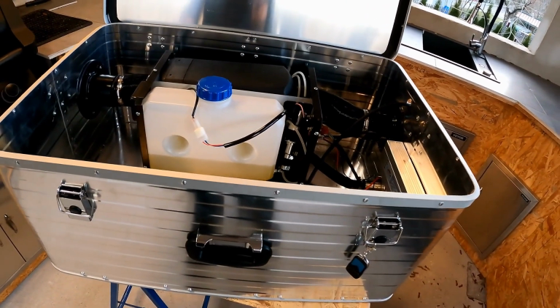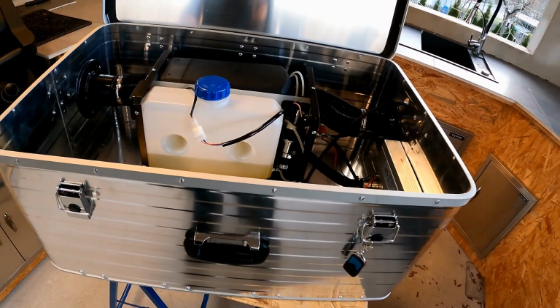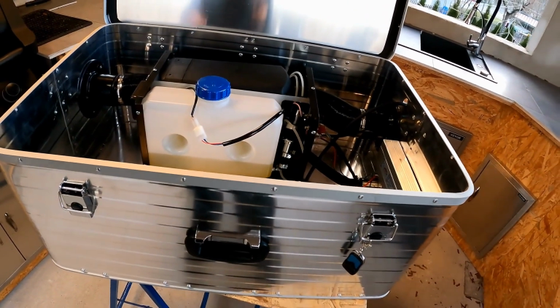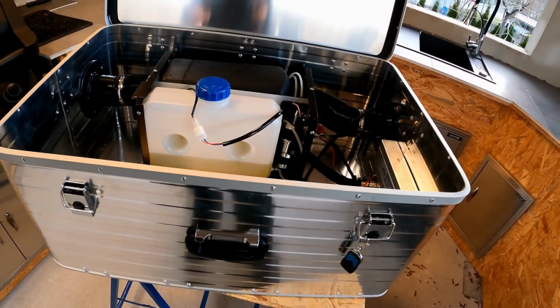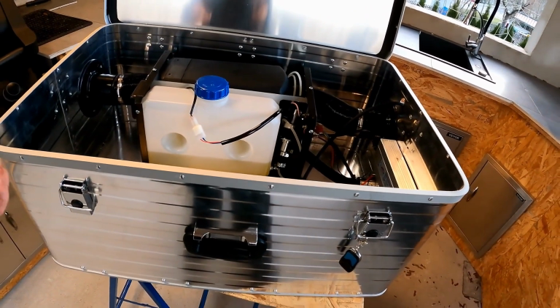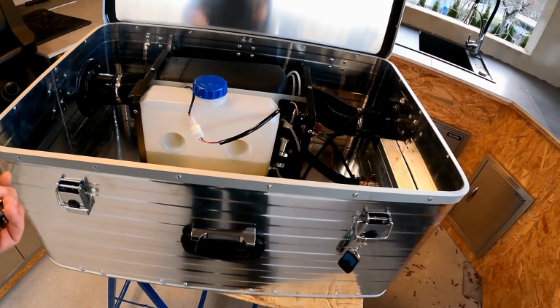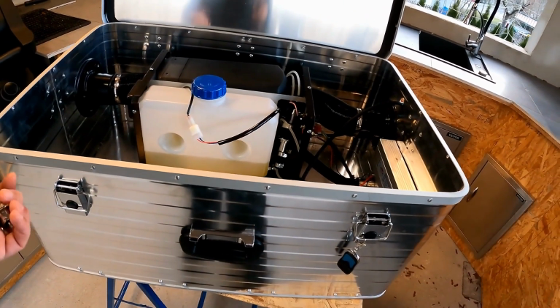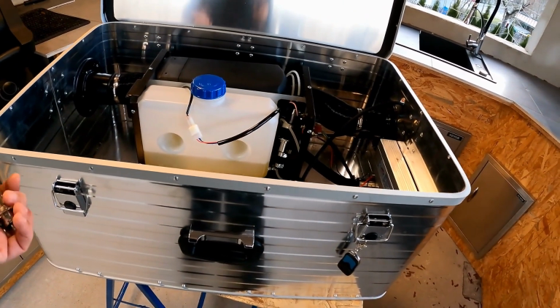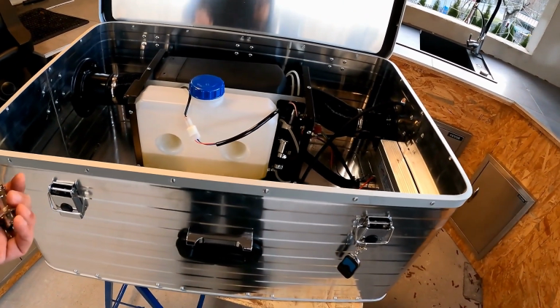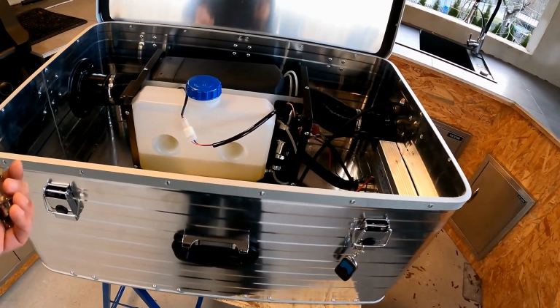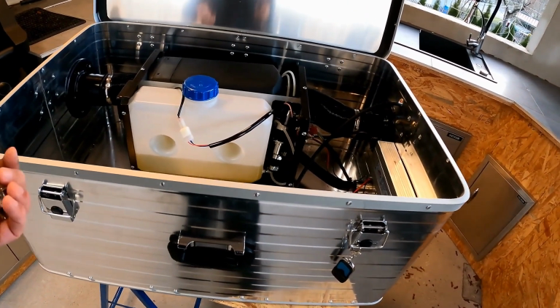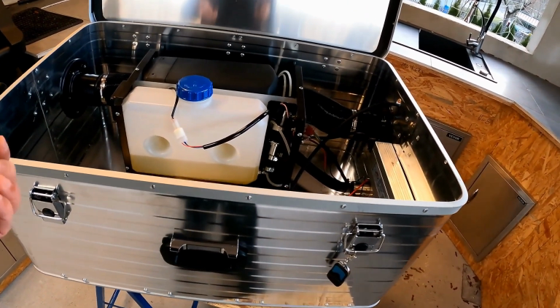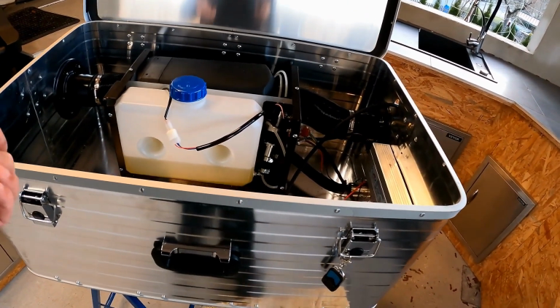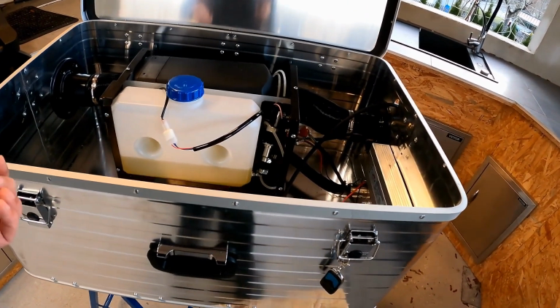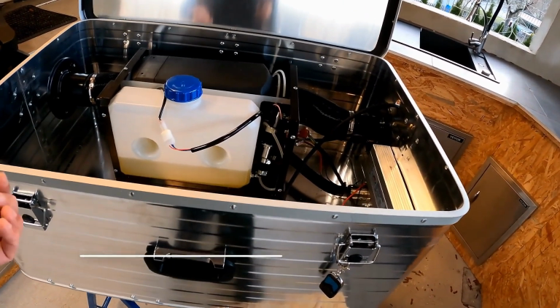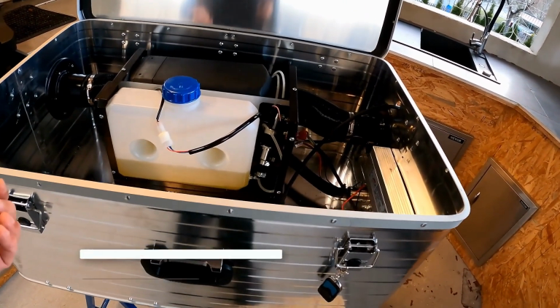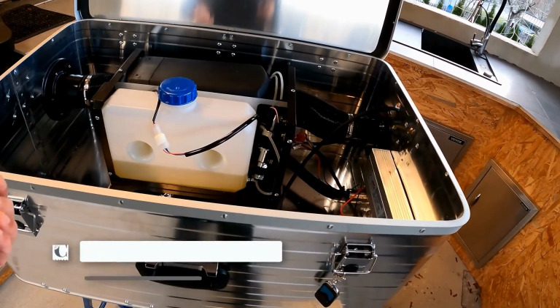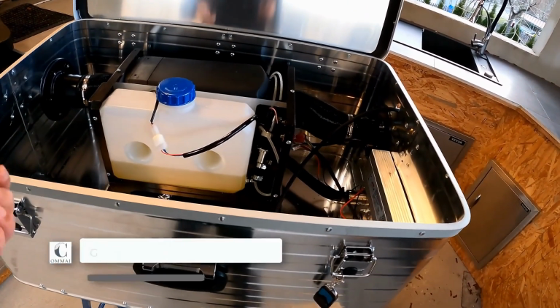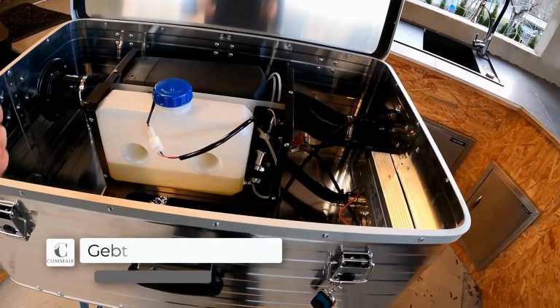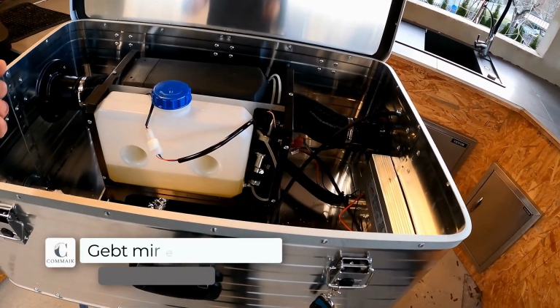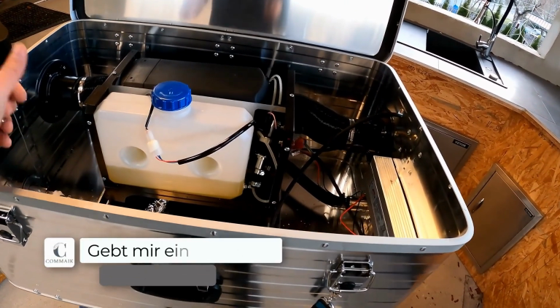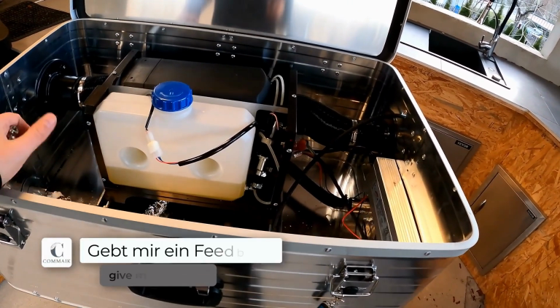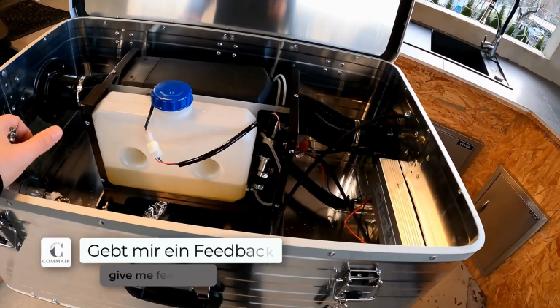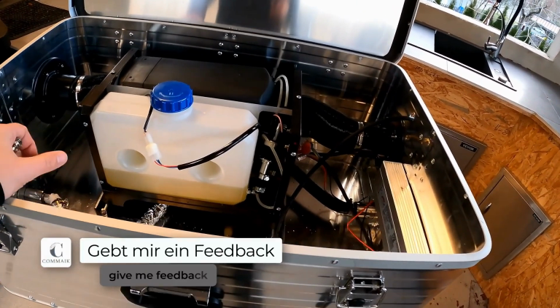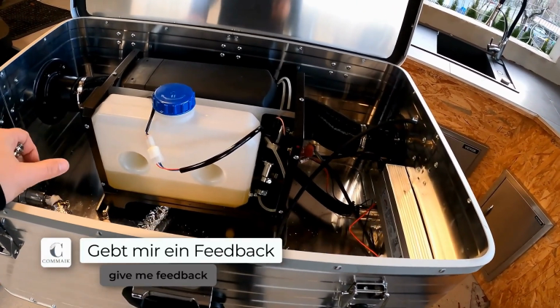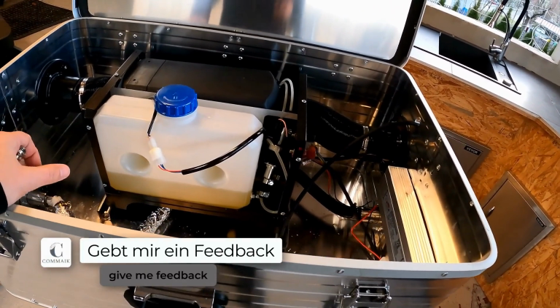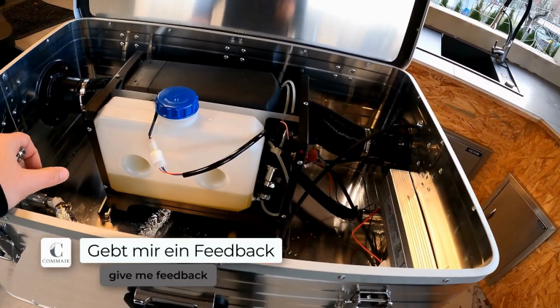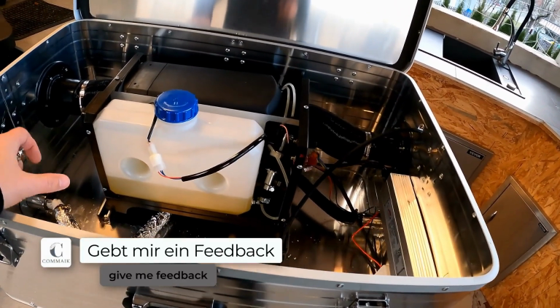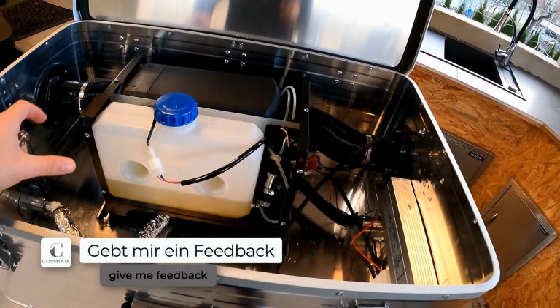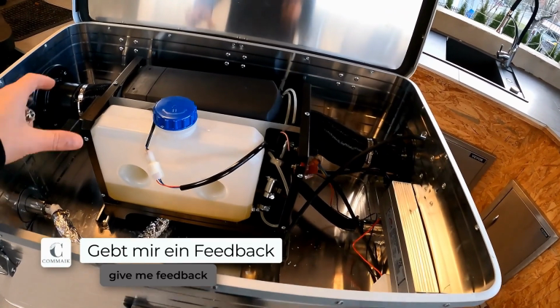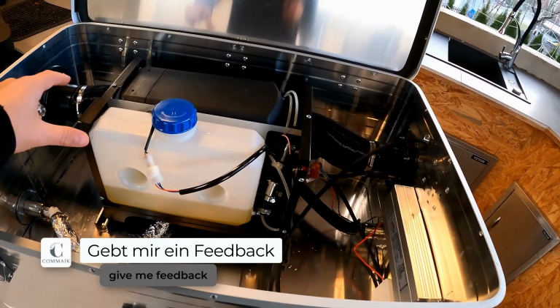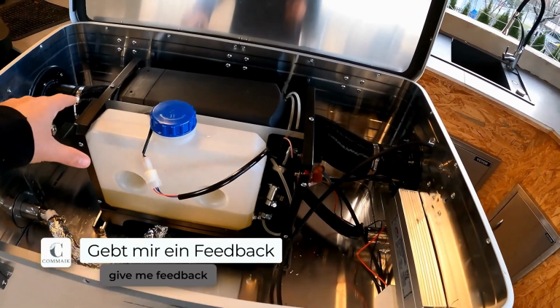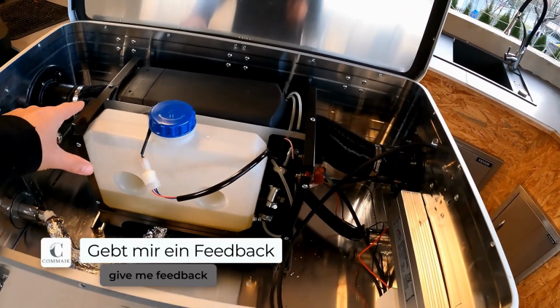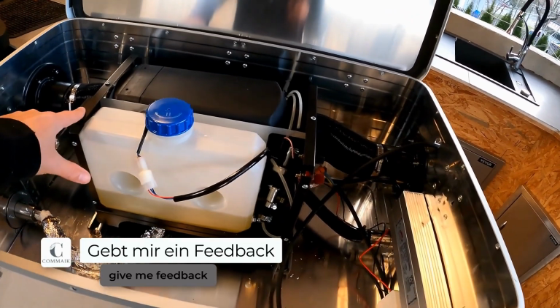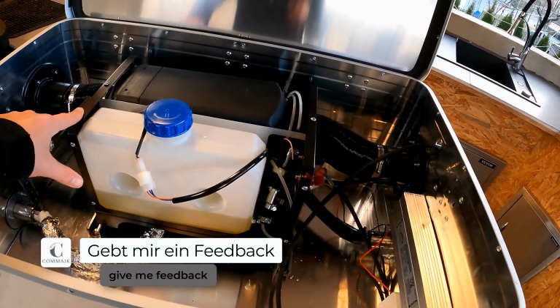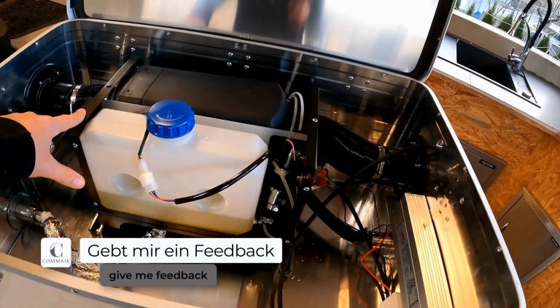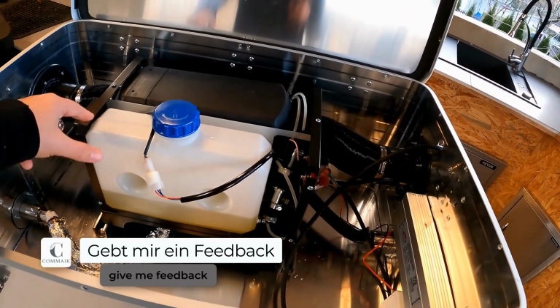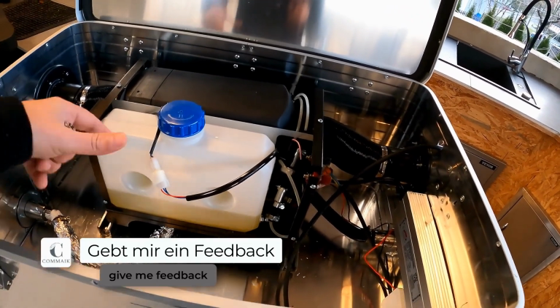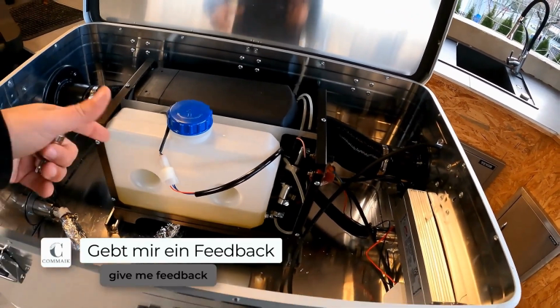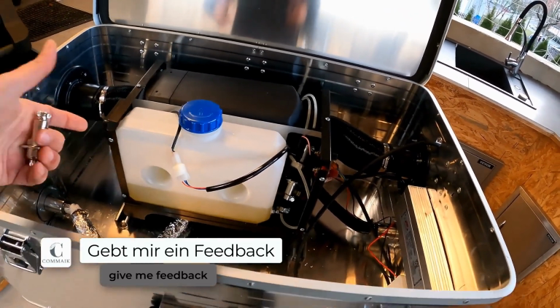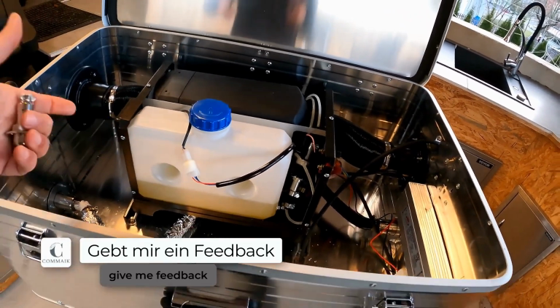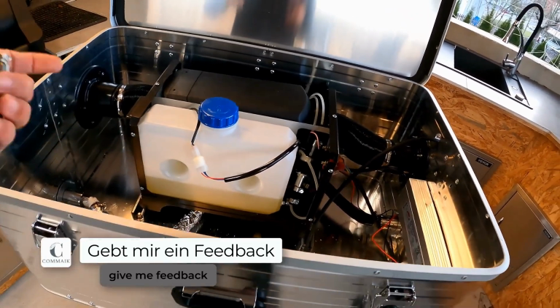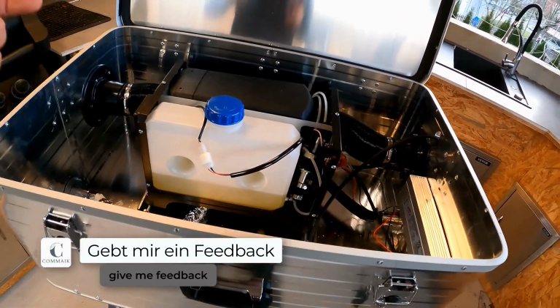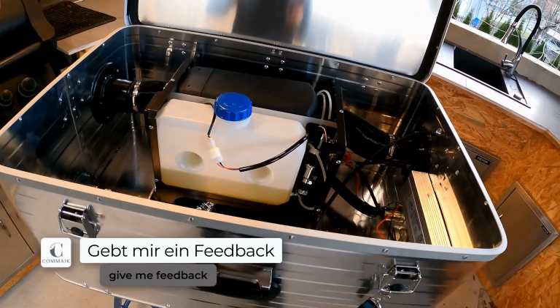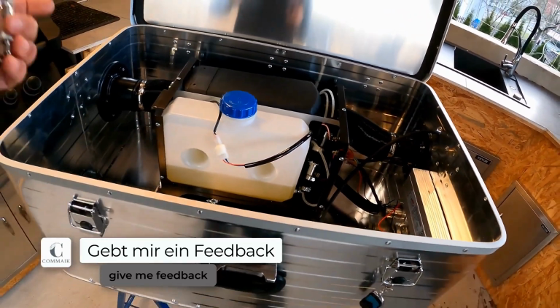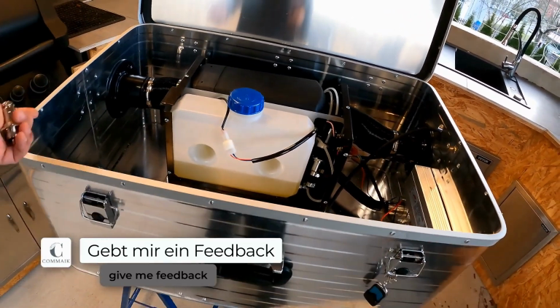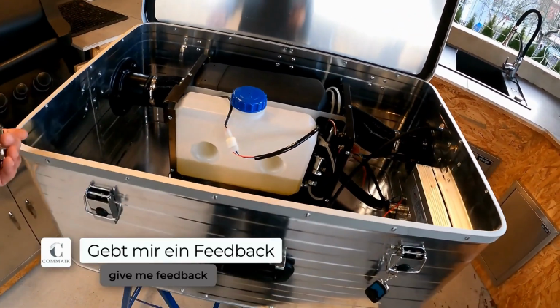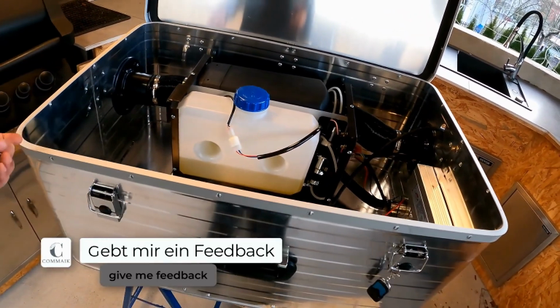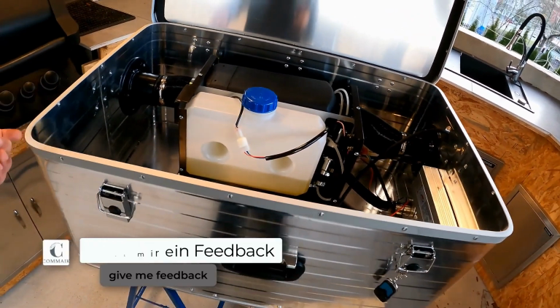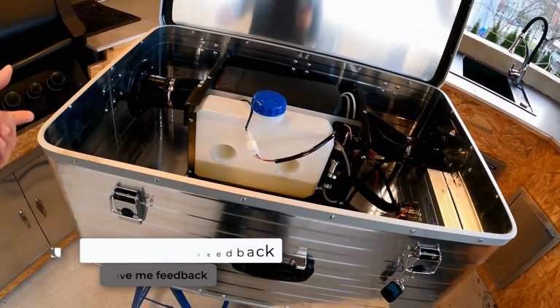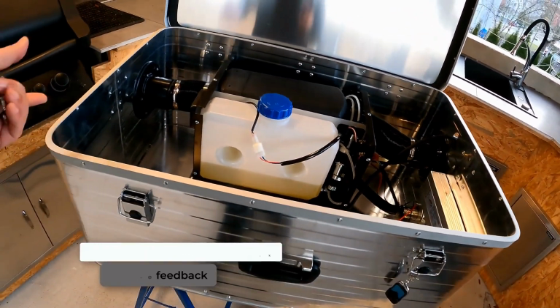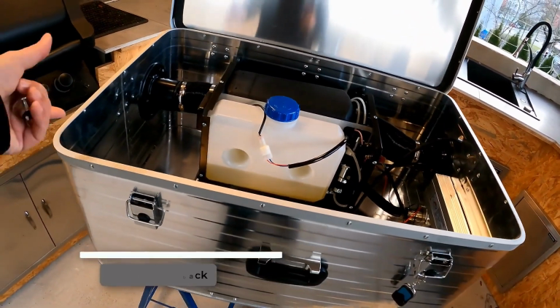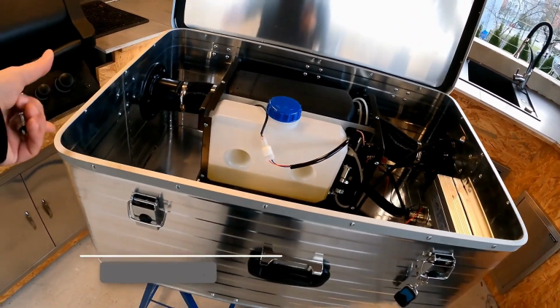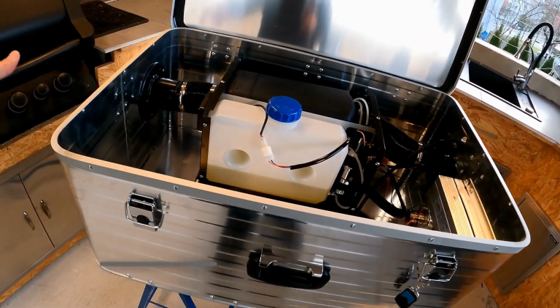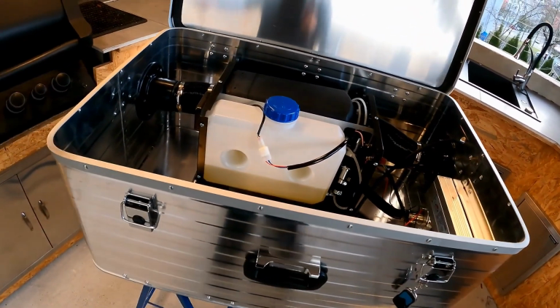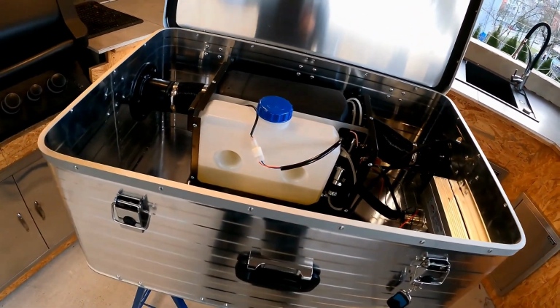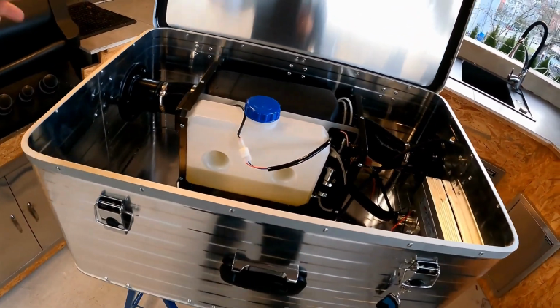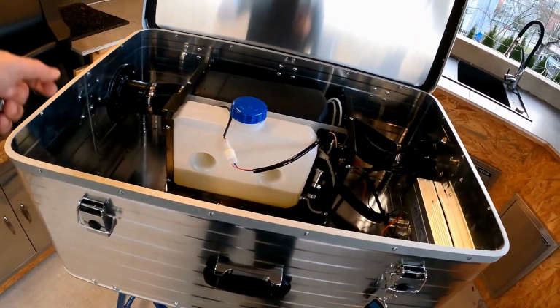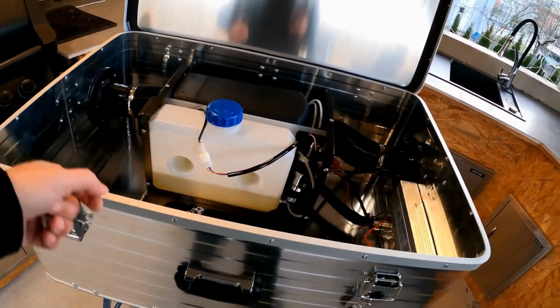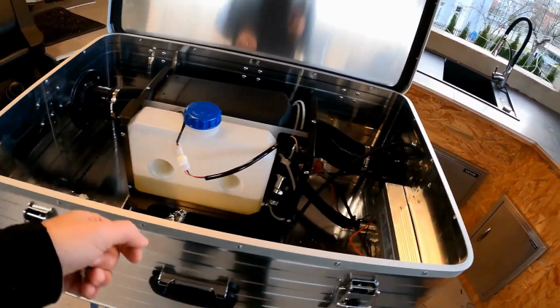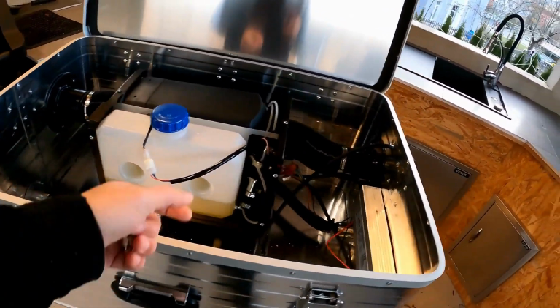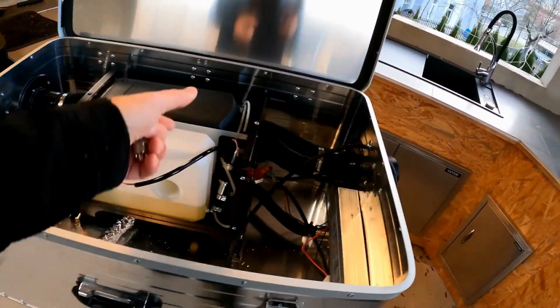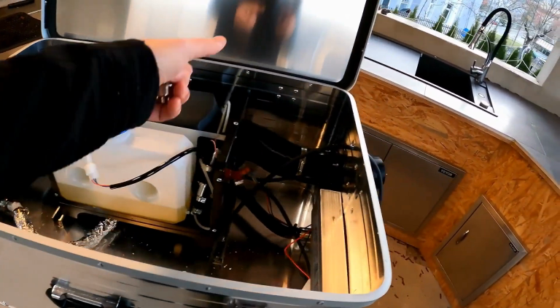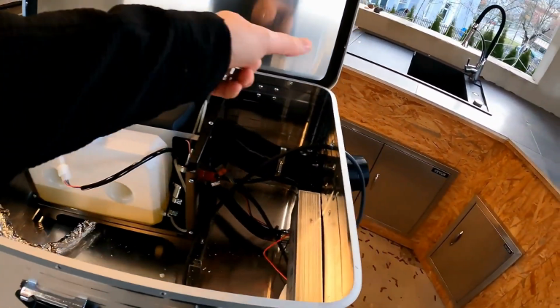This allows the mobile heating box to be used for other purposes — for example, for camping or caravanning. I can simply take the heating box with me and use it for a roof tent or a motorhome, where it heats autonomously.